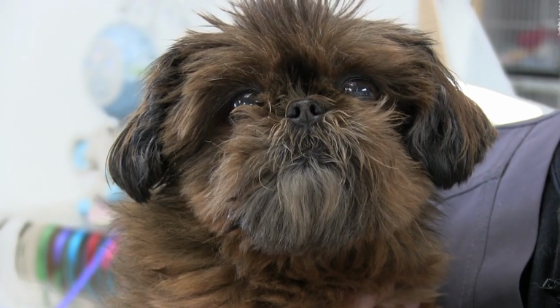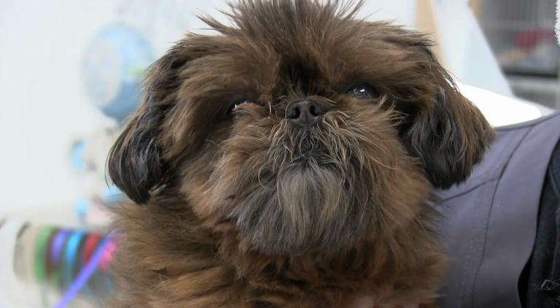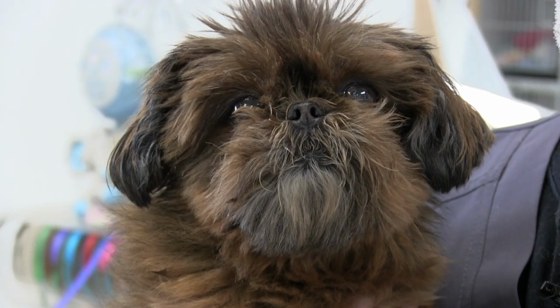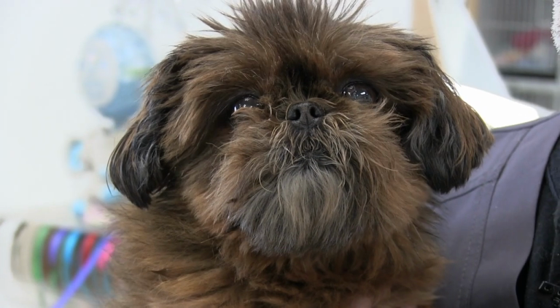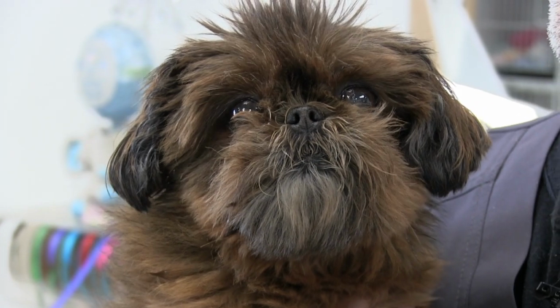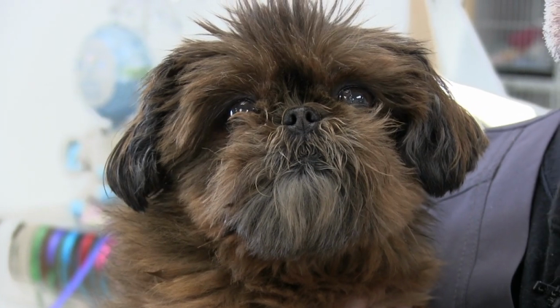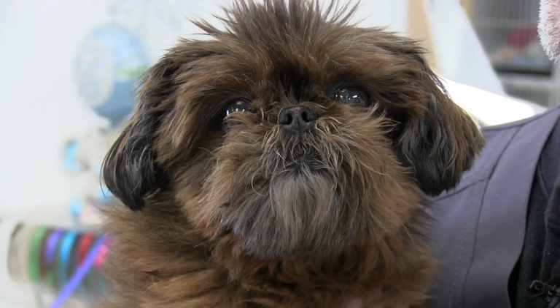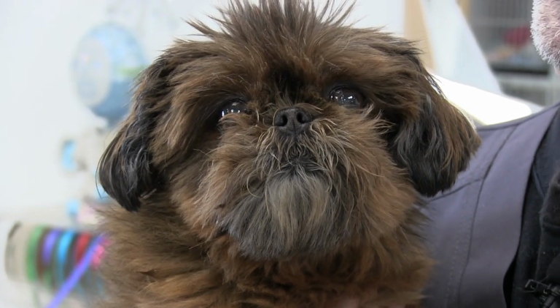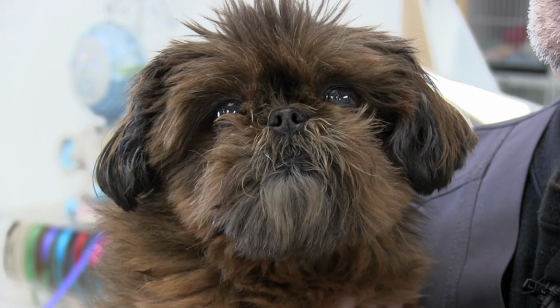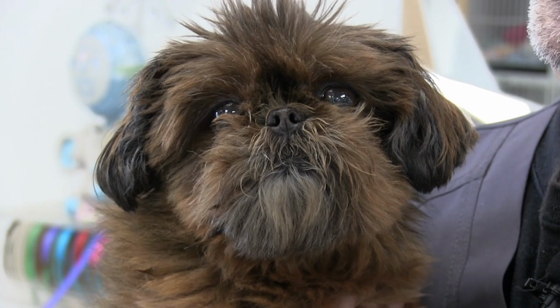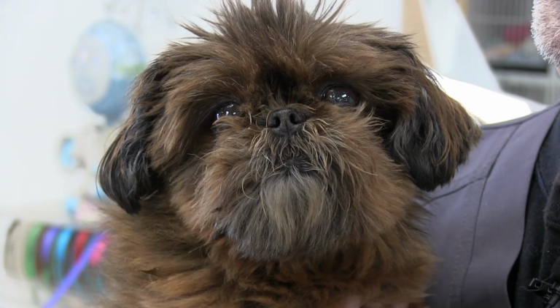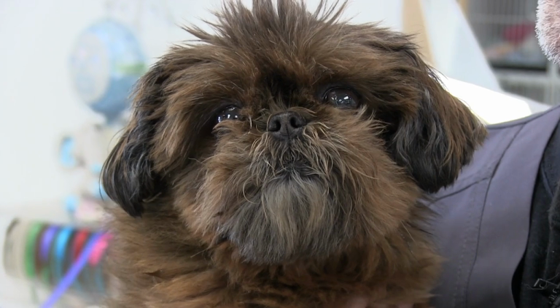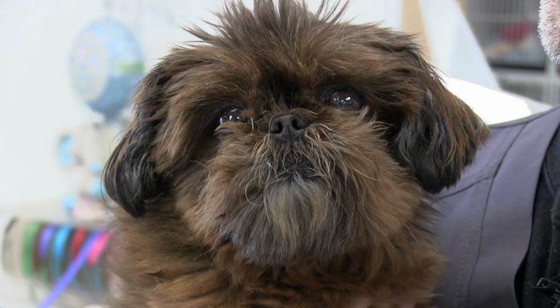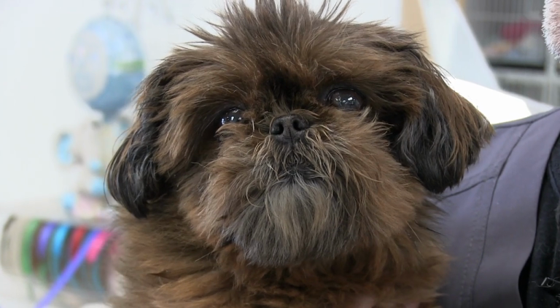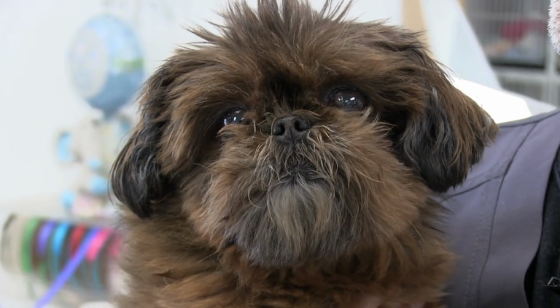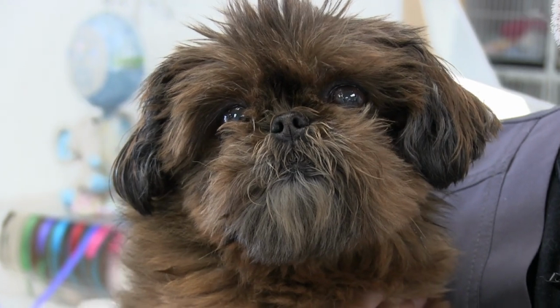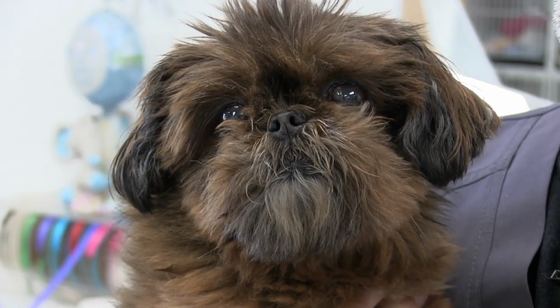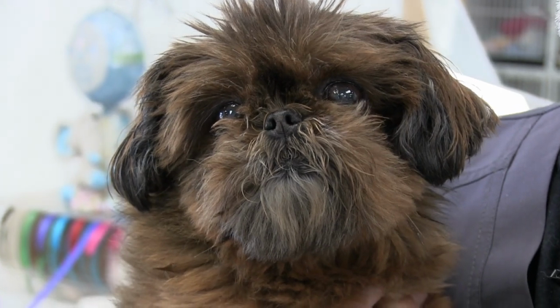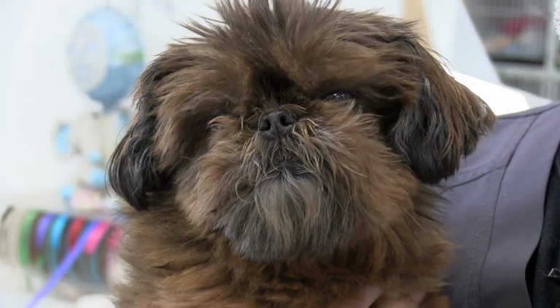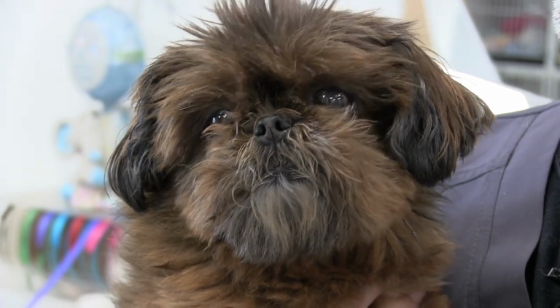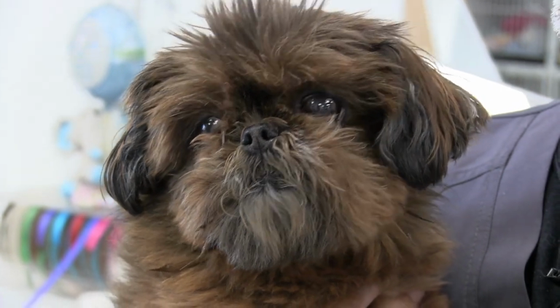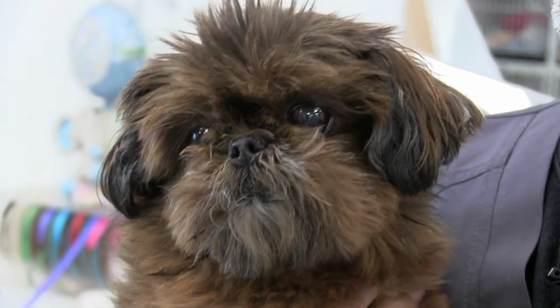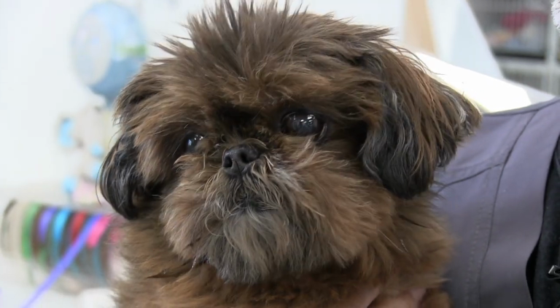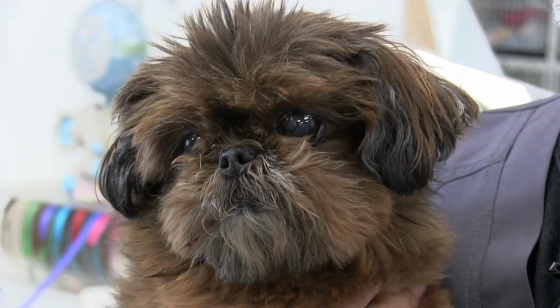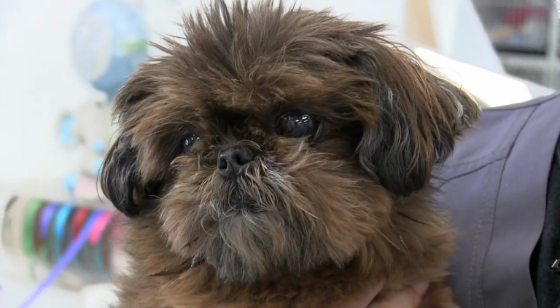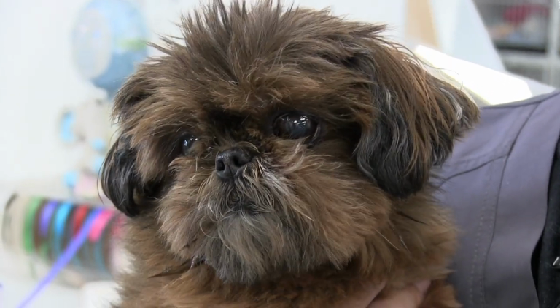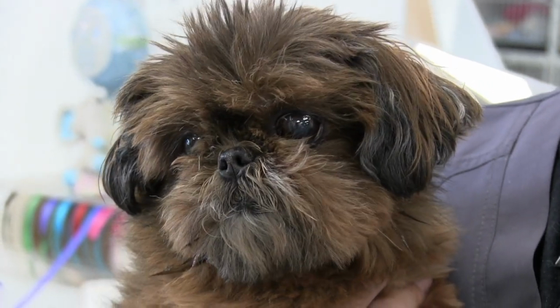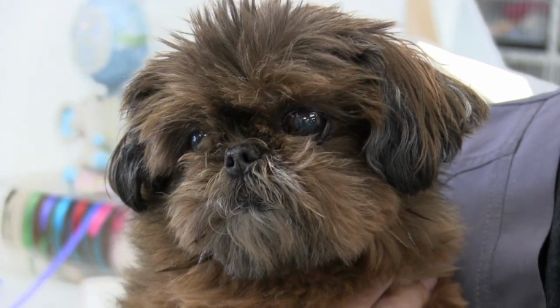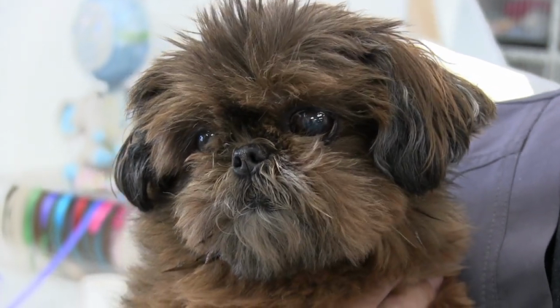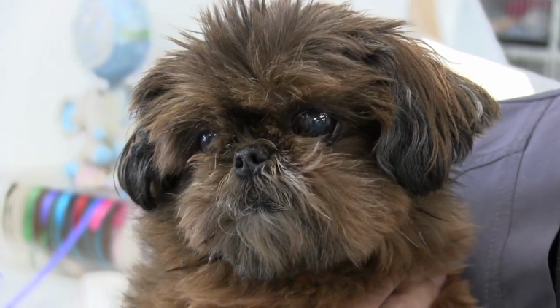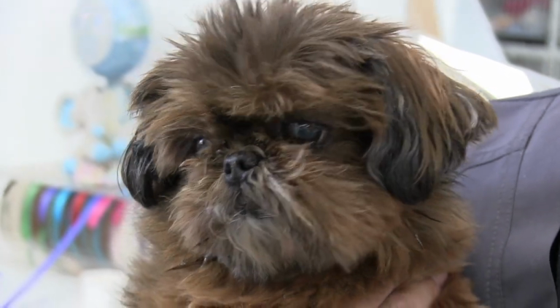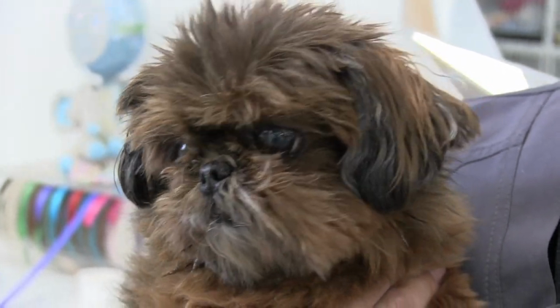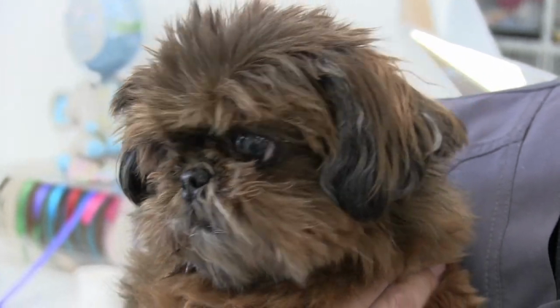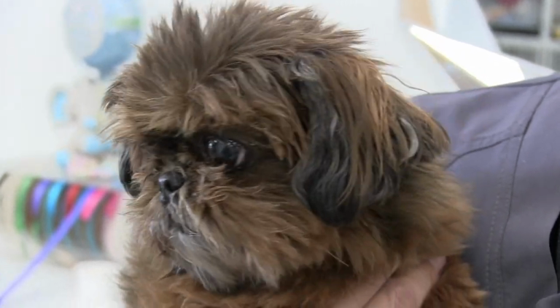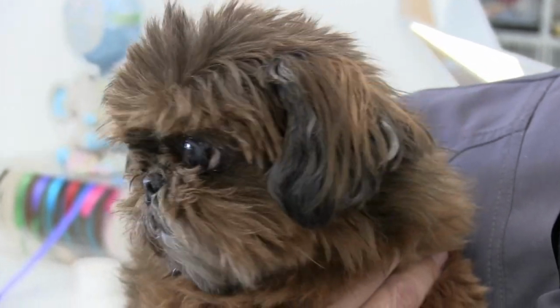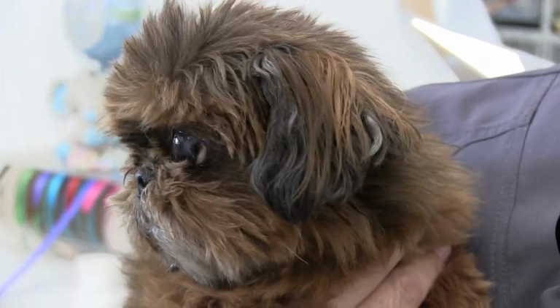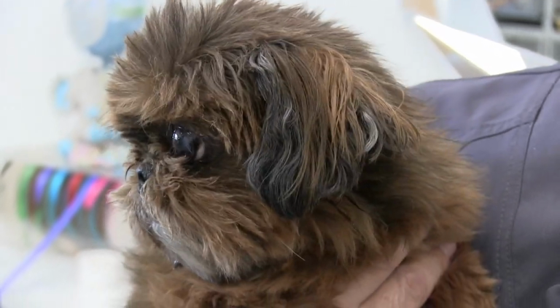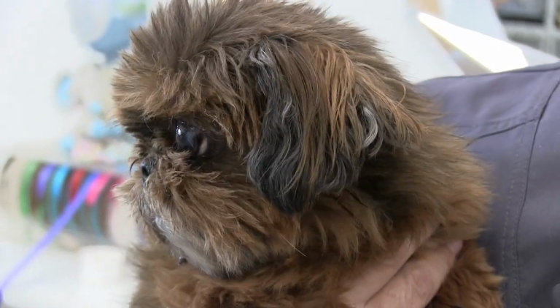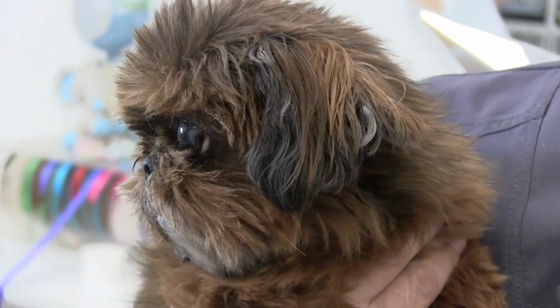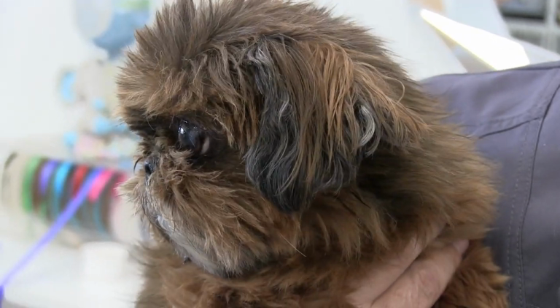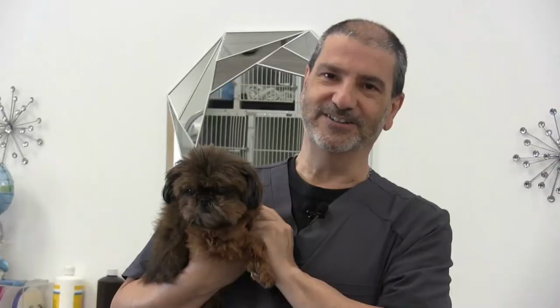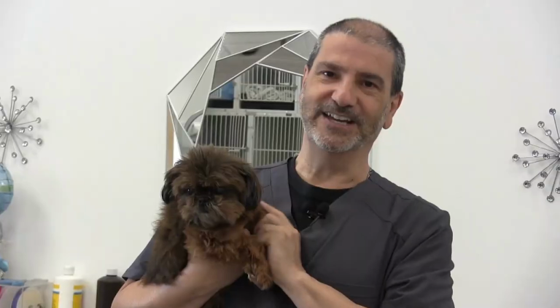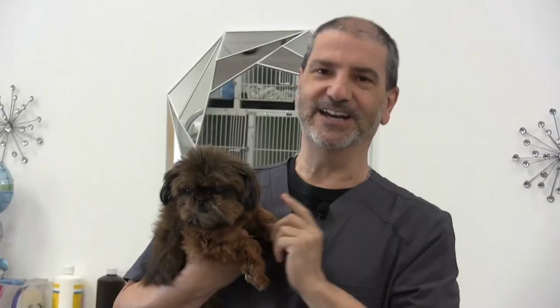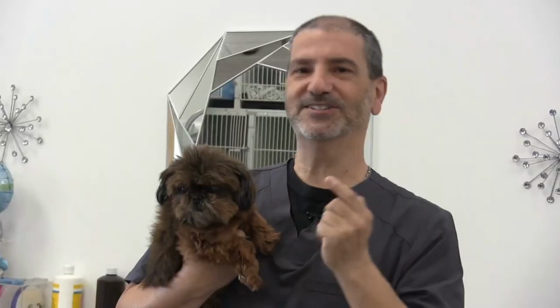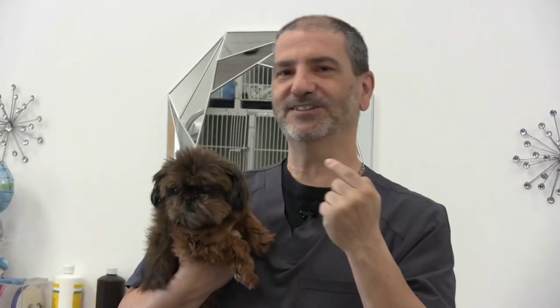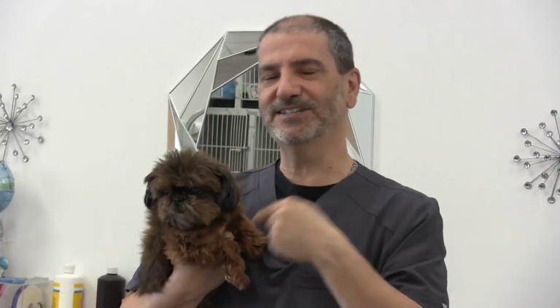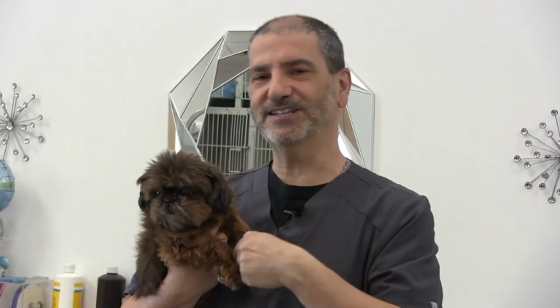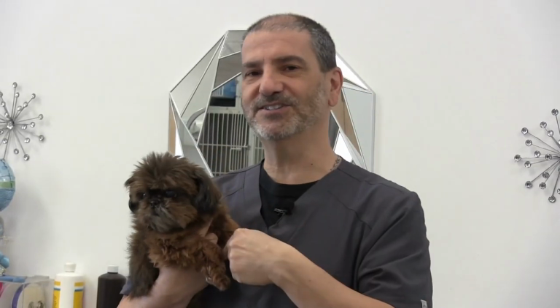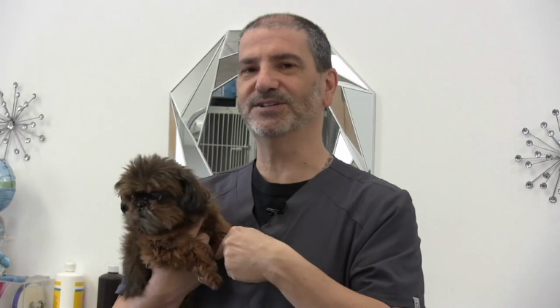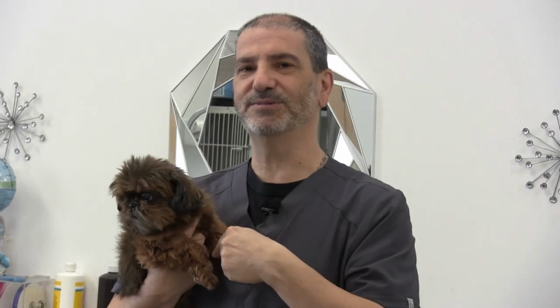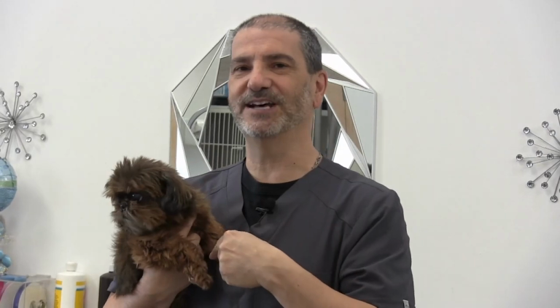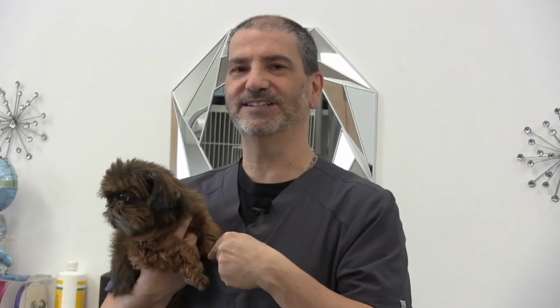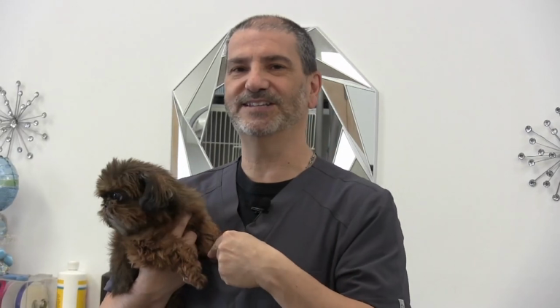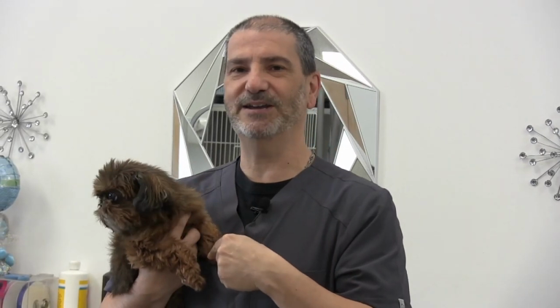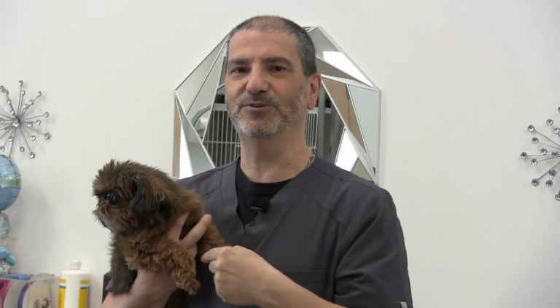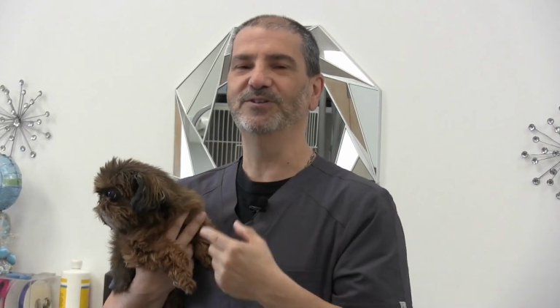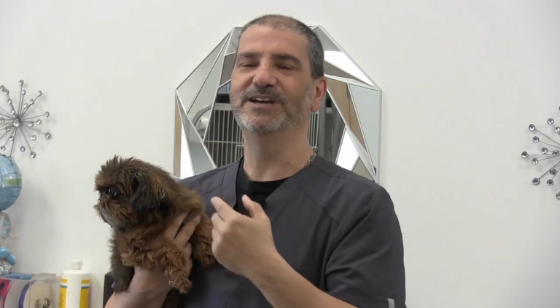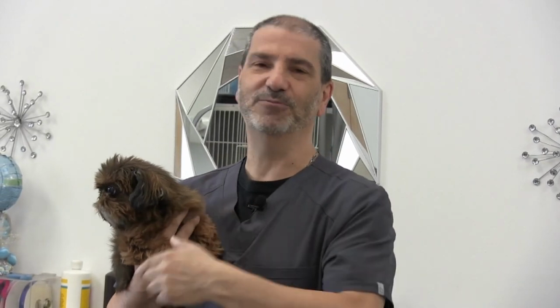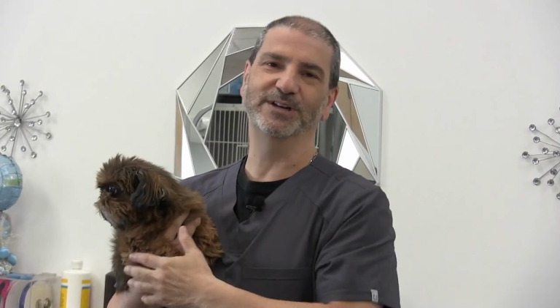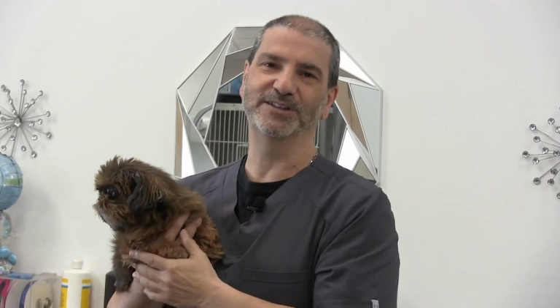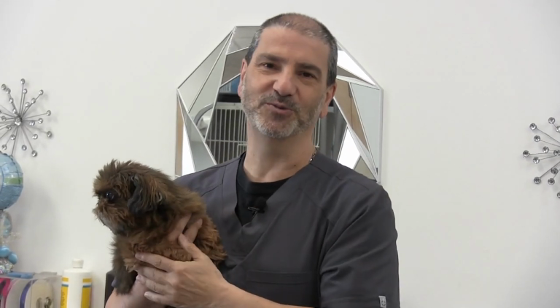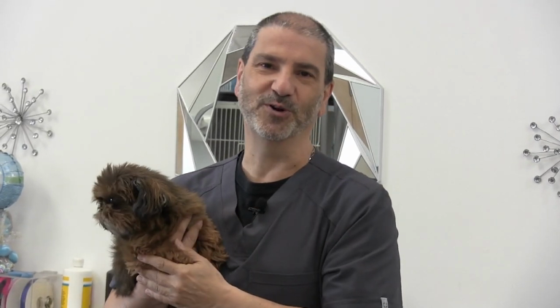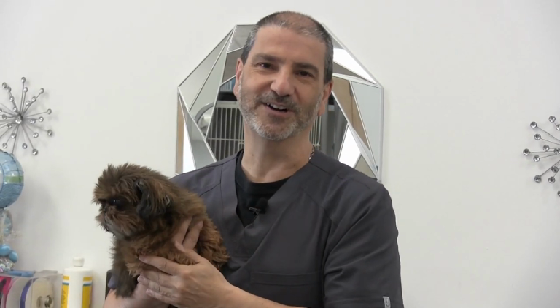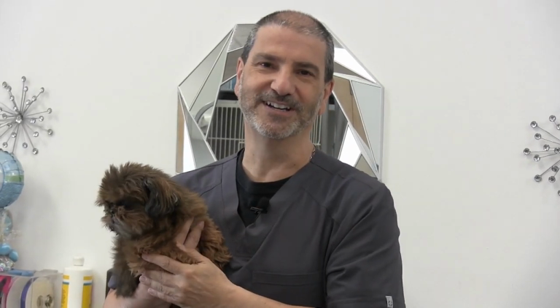Featured in this video is going to be the sweet little Shih Tzu named Cinnamon. Okay guys, let's get Cinnamon on the table and we'll get to work.